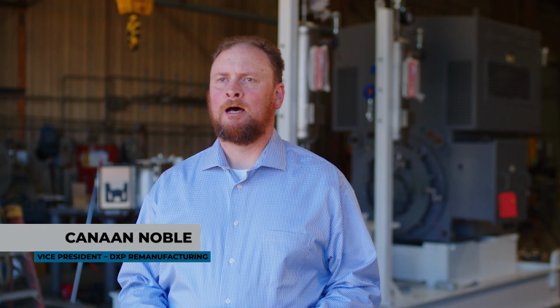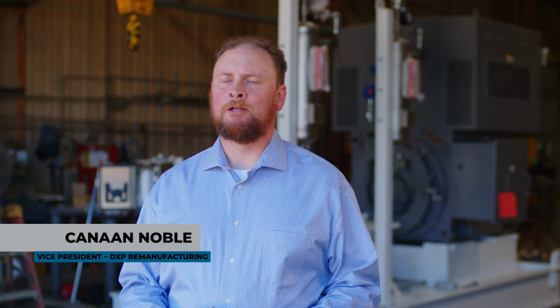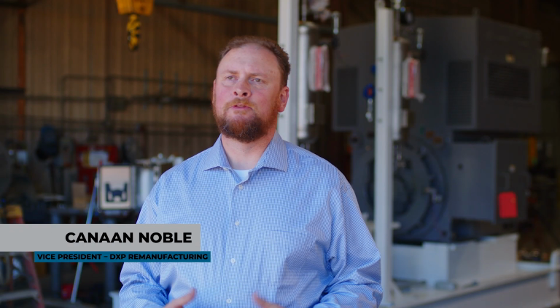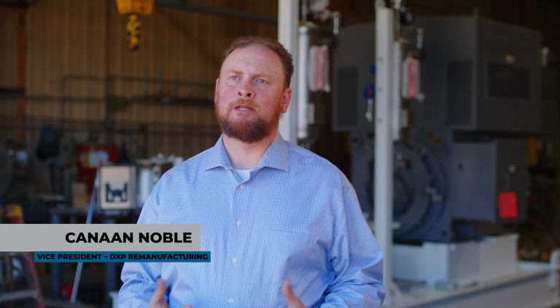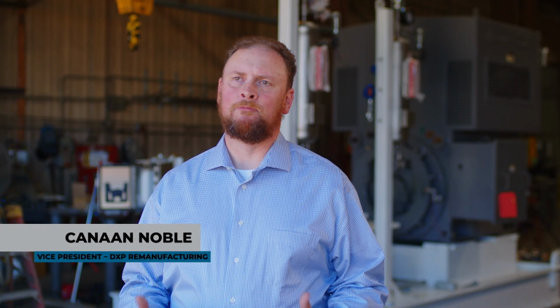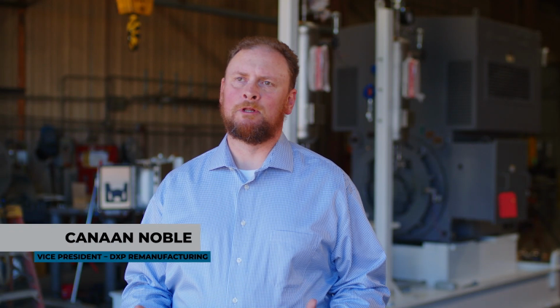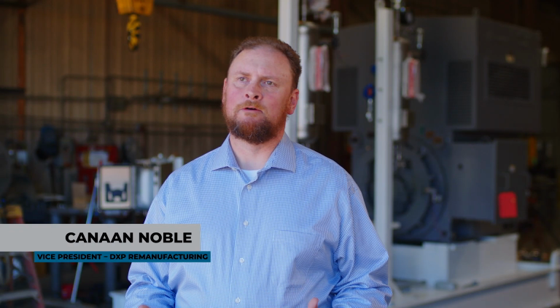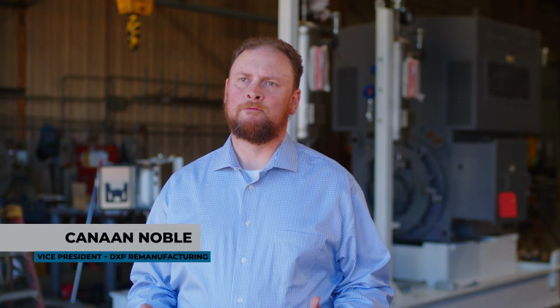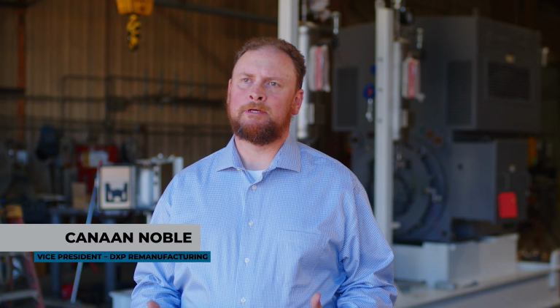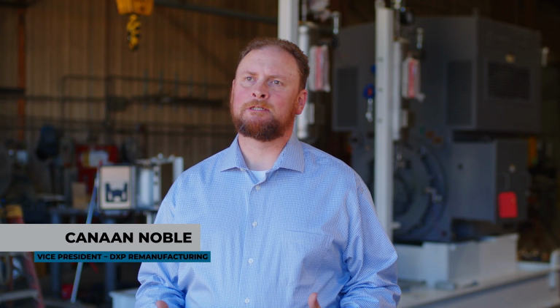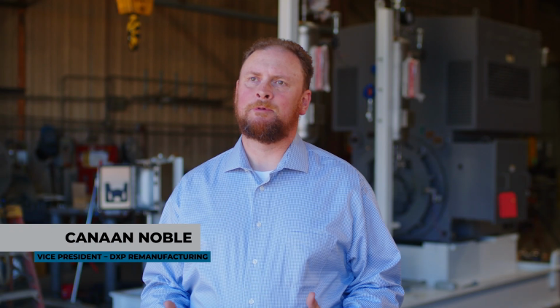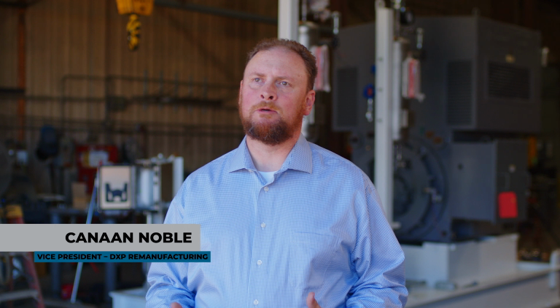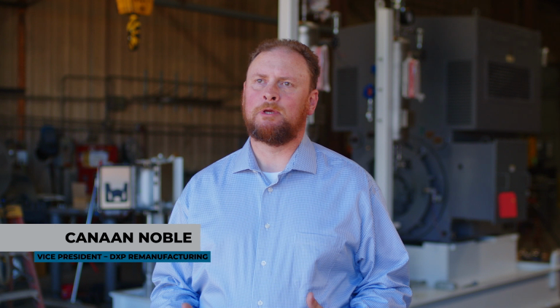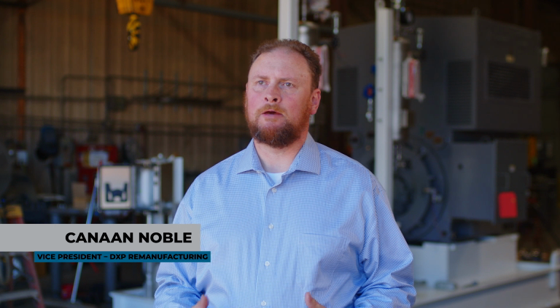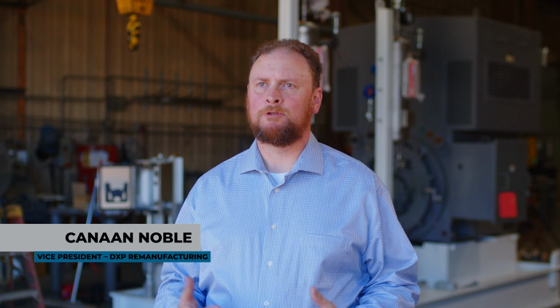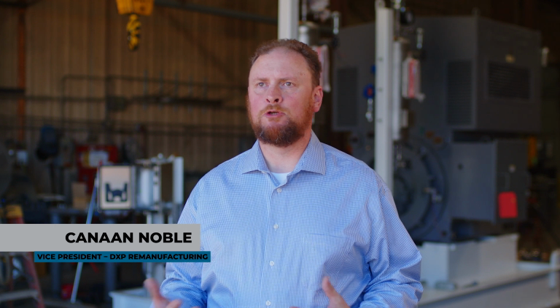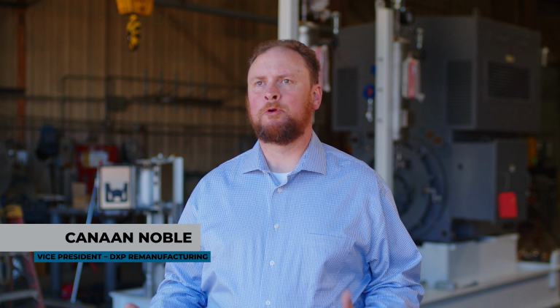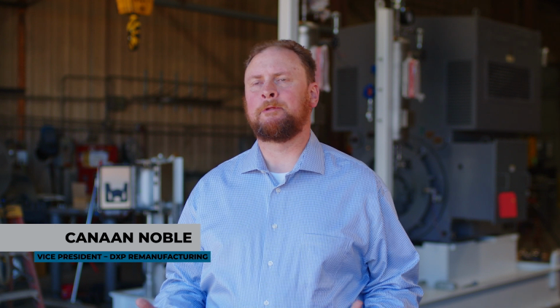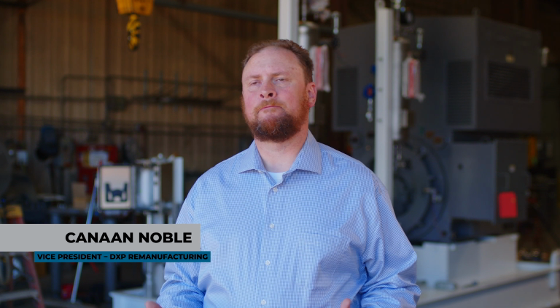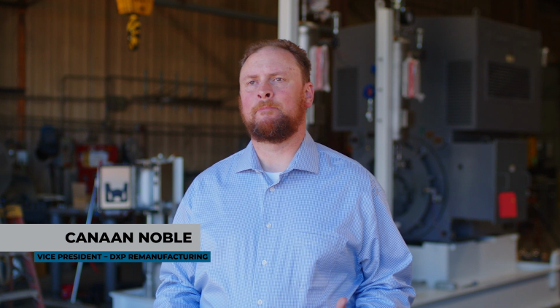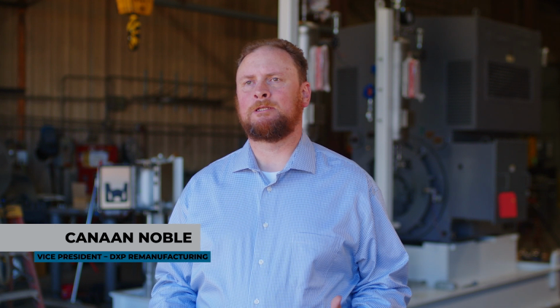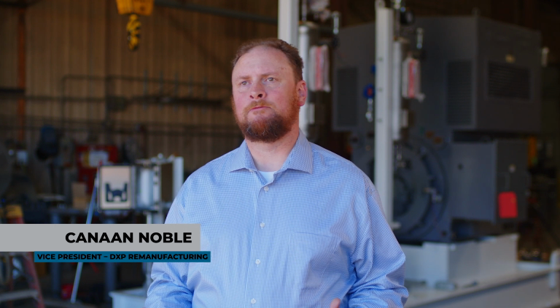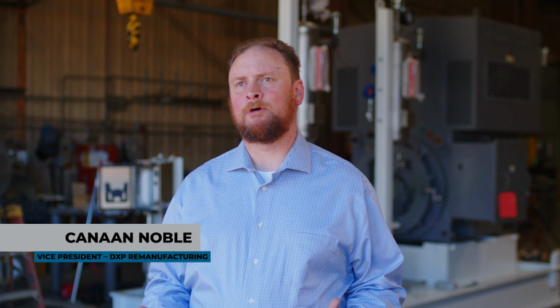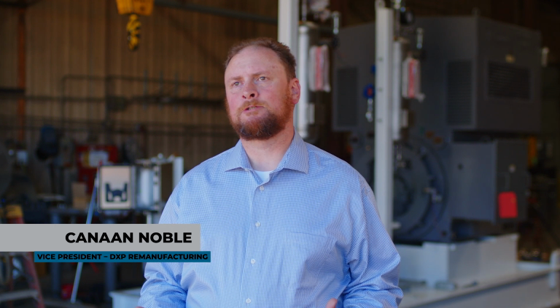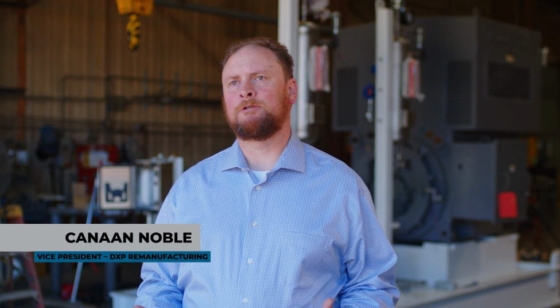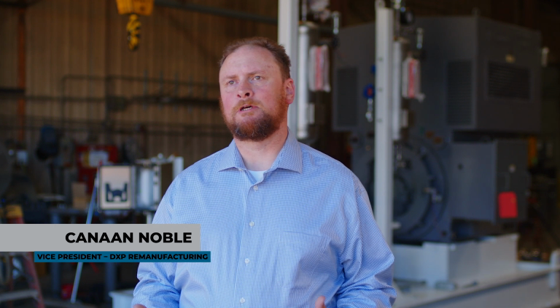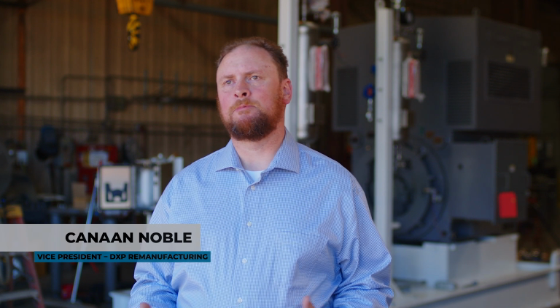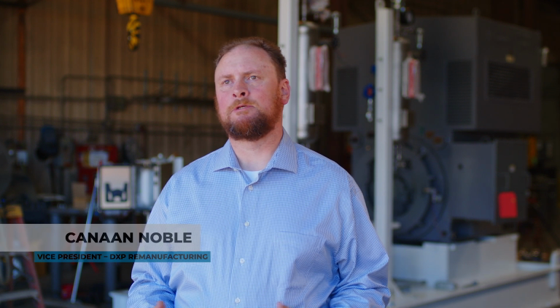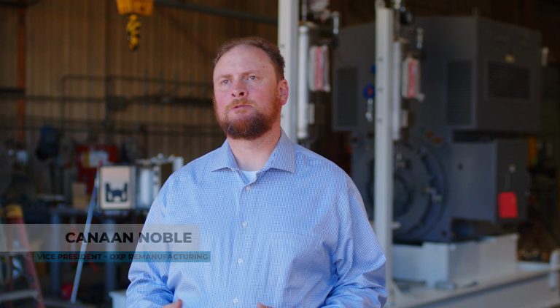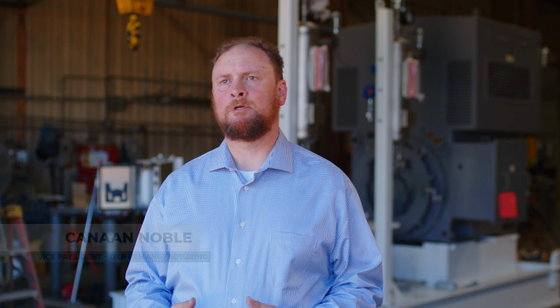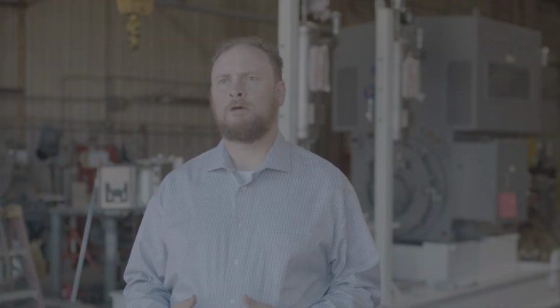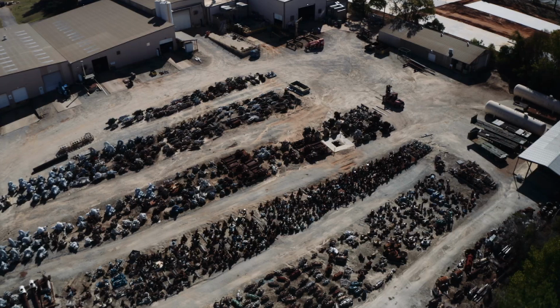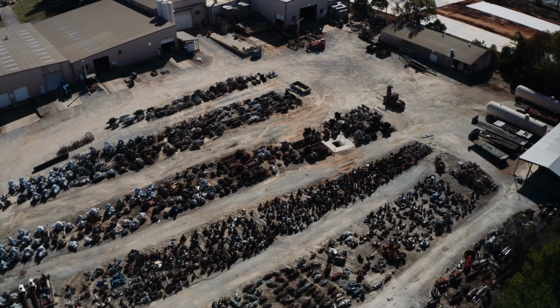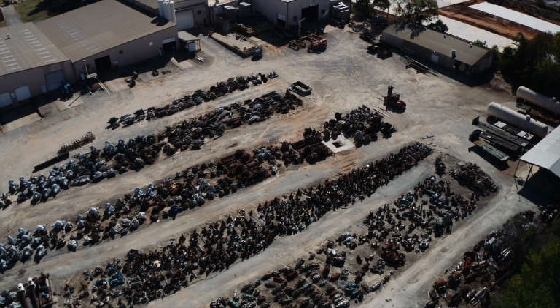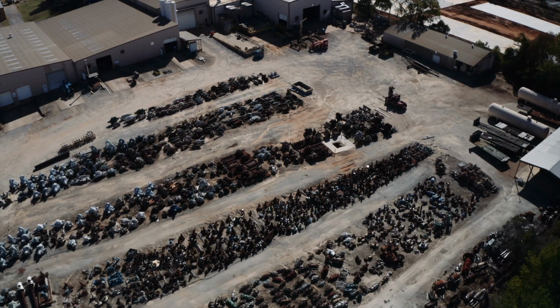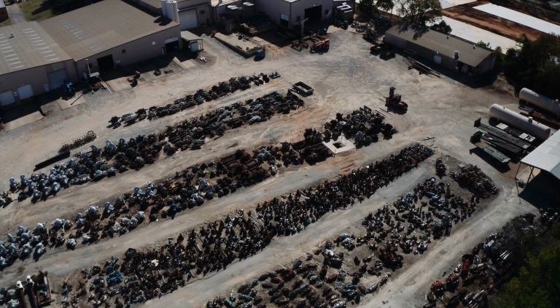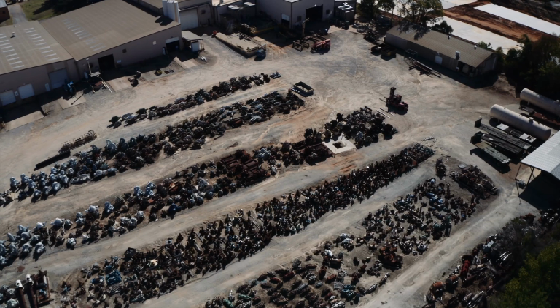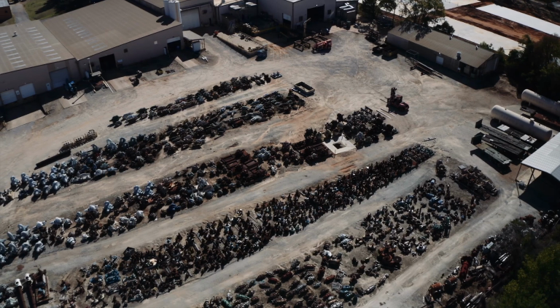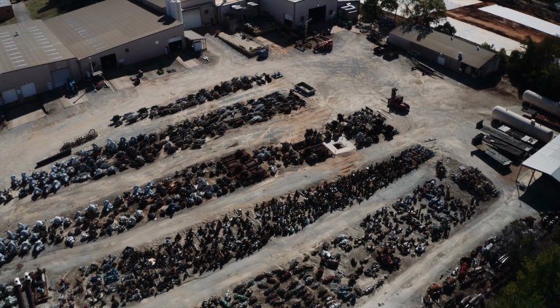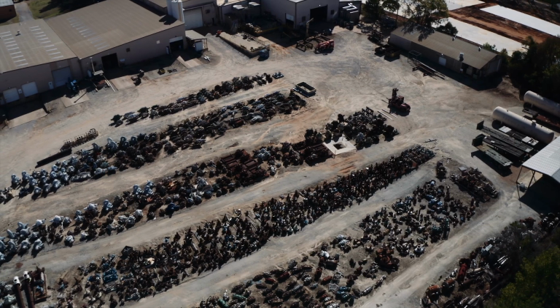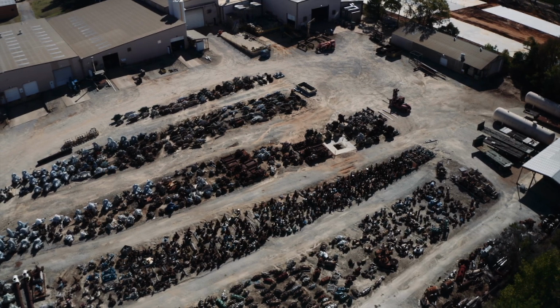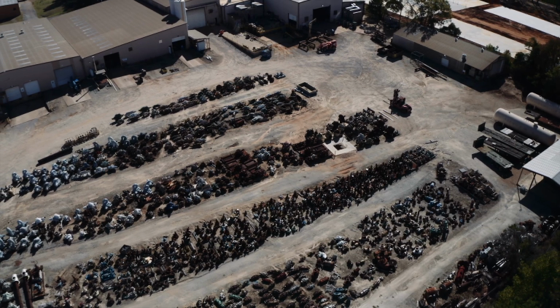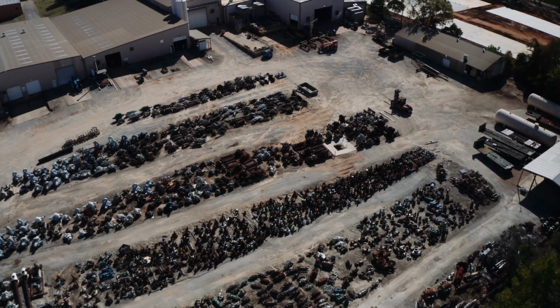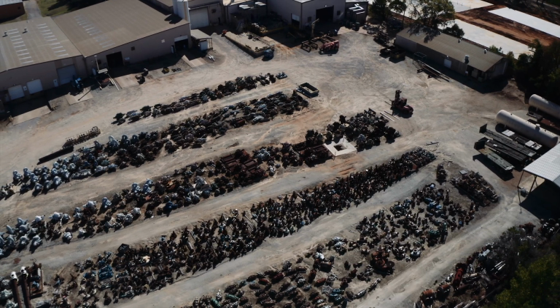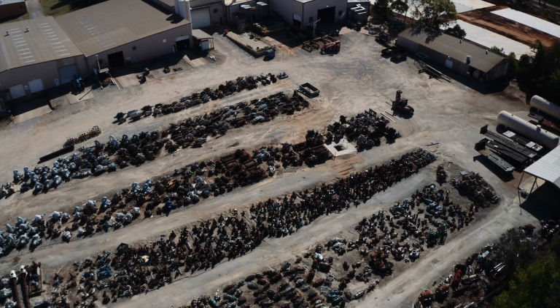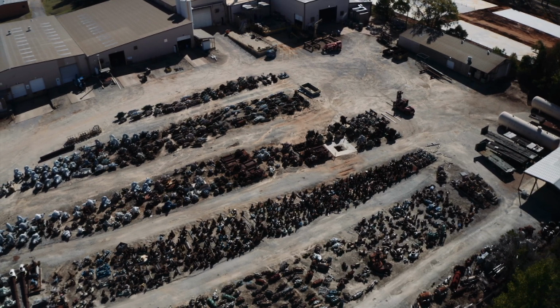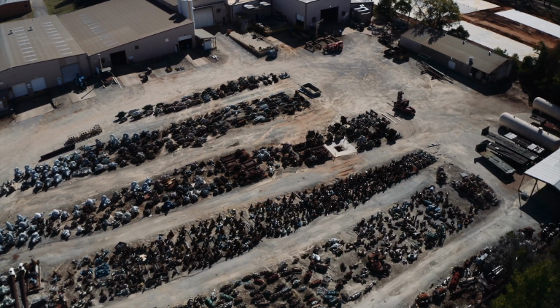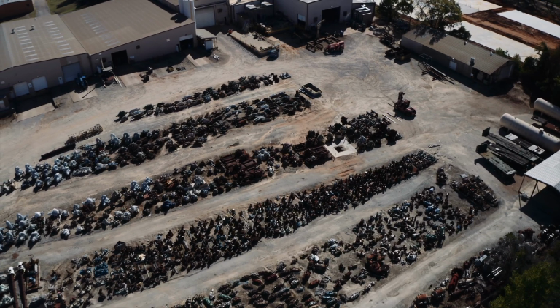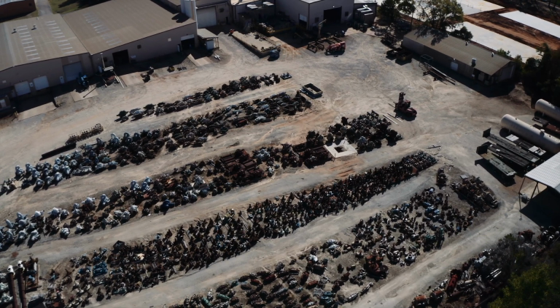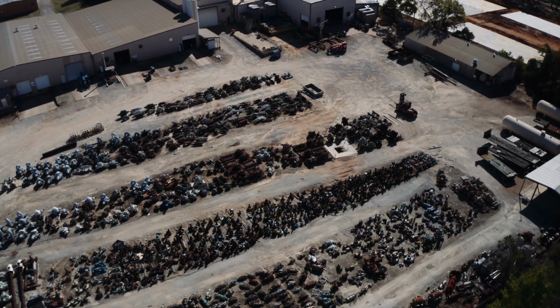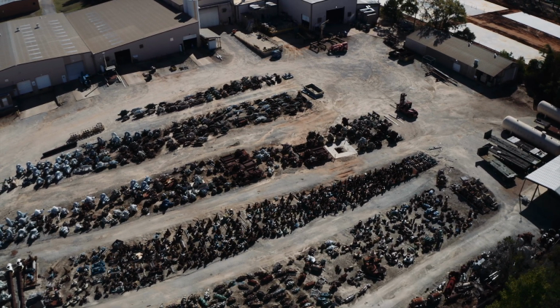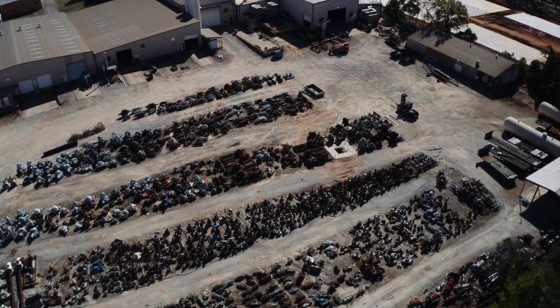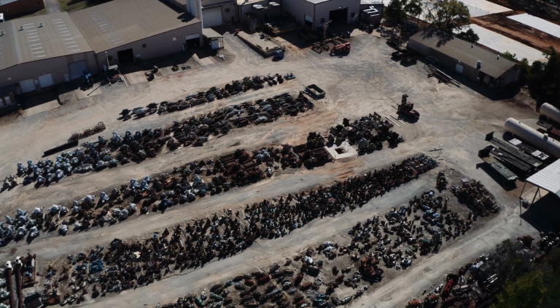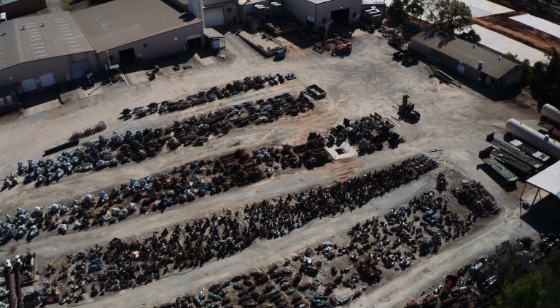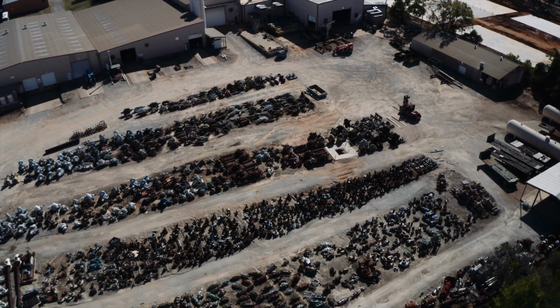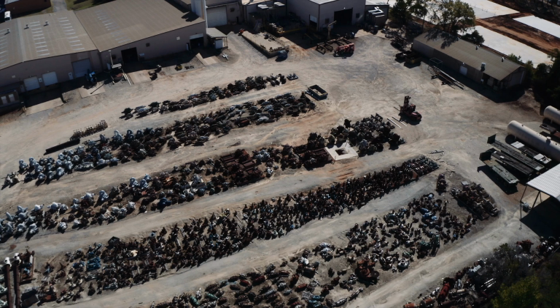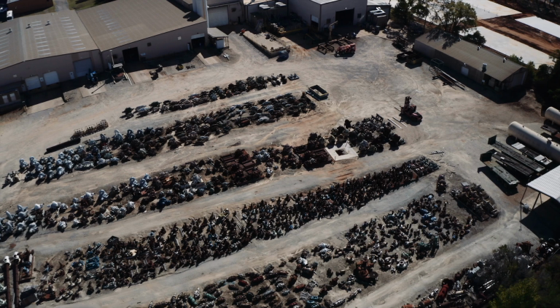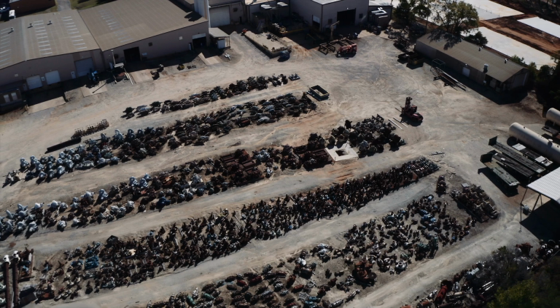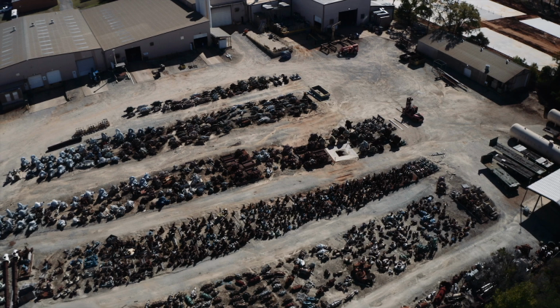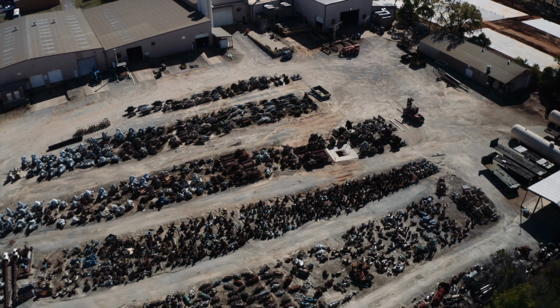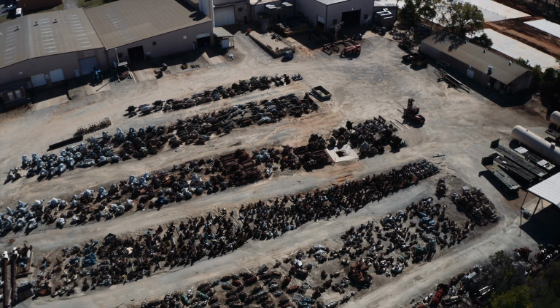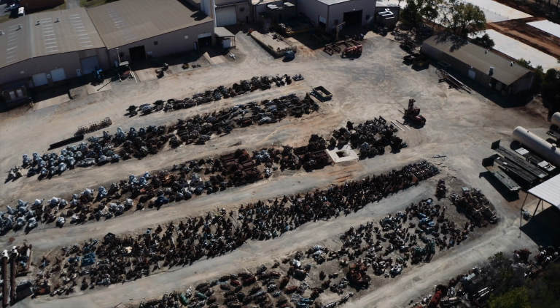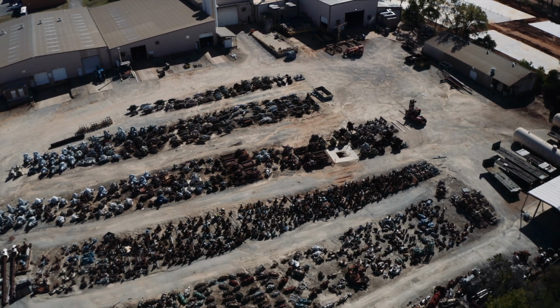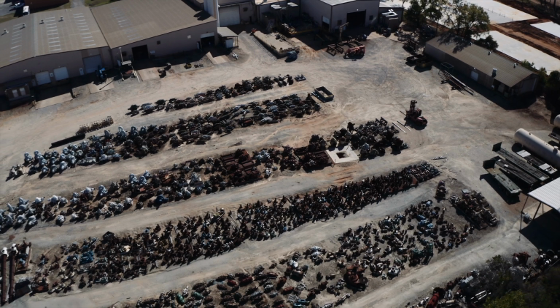Under the umbrella of DXP, we have two remanufacturing companies. We have PumpWorks, which is located in Tyler, Texas, and we have PMI in Houston, Texas.